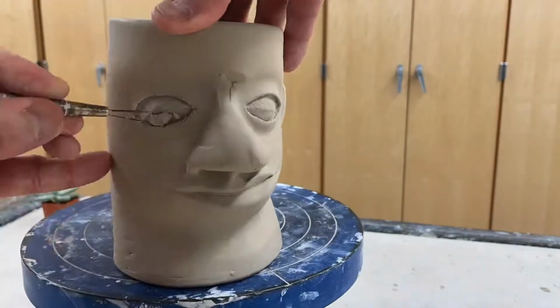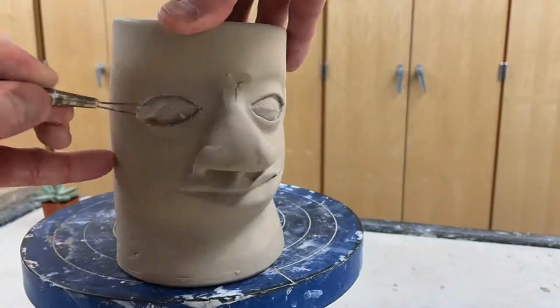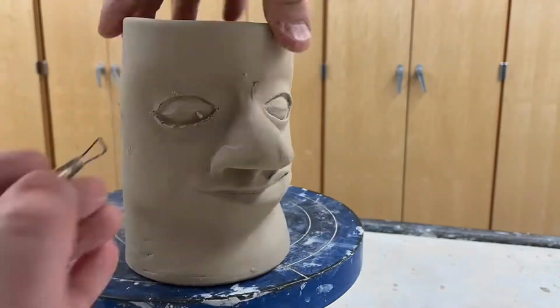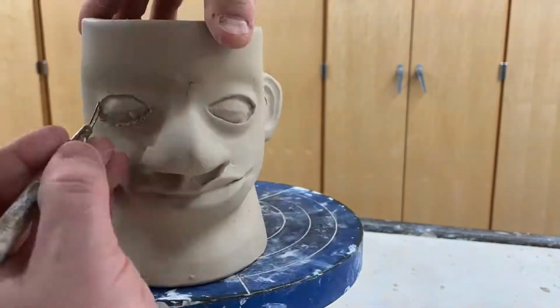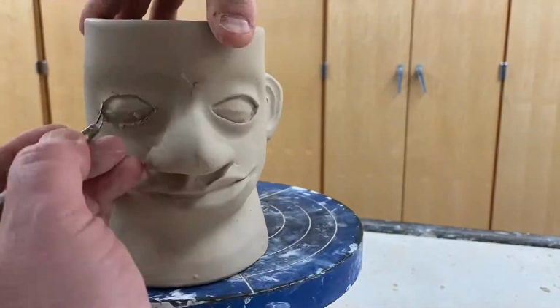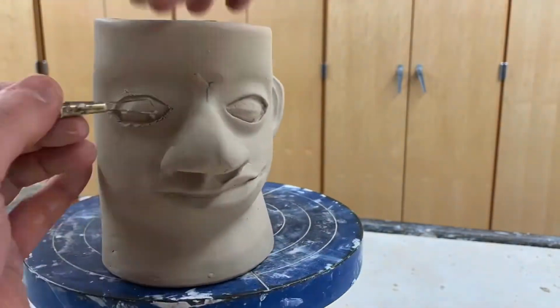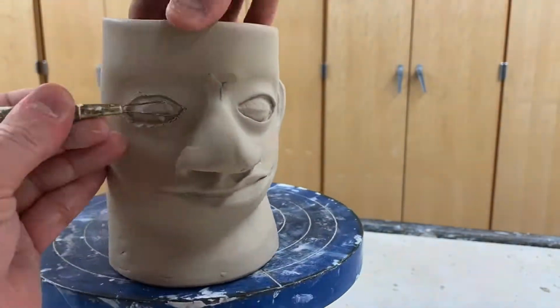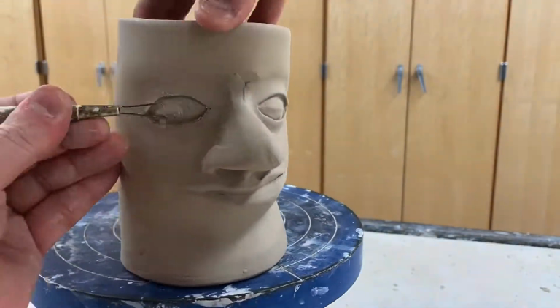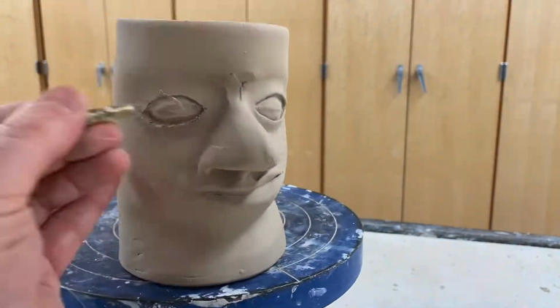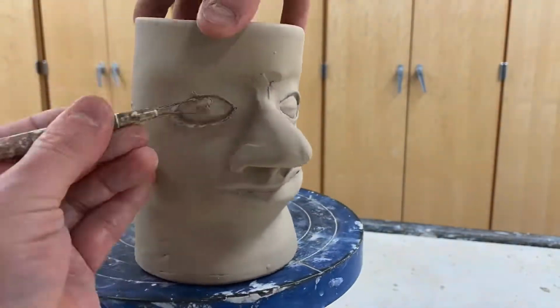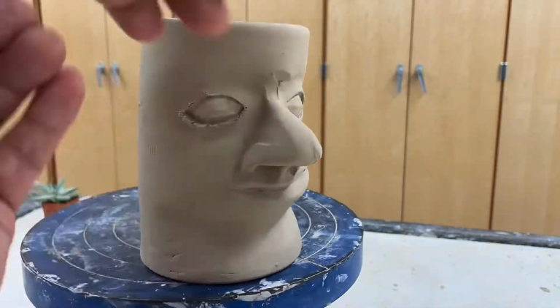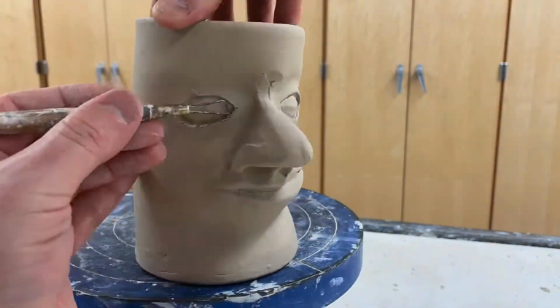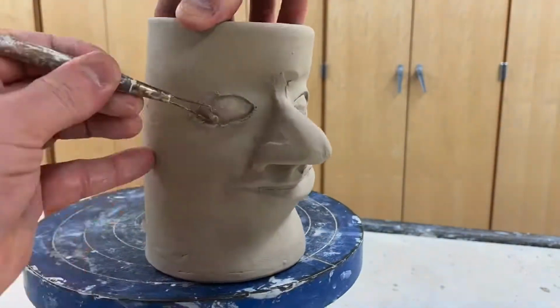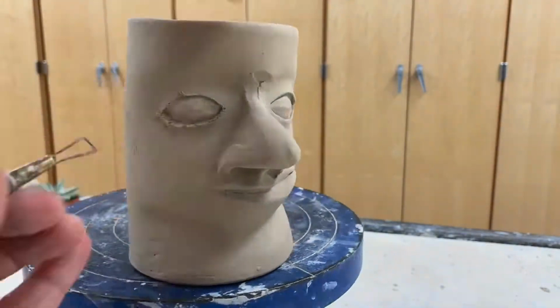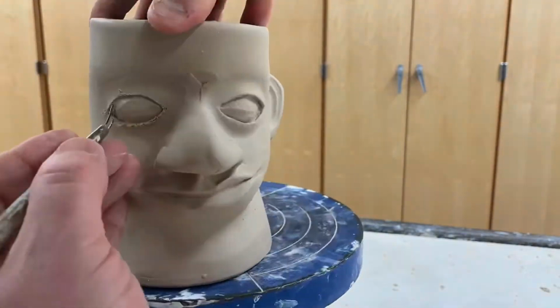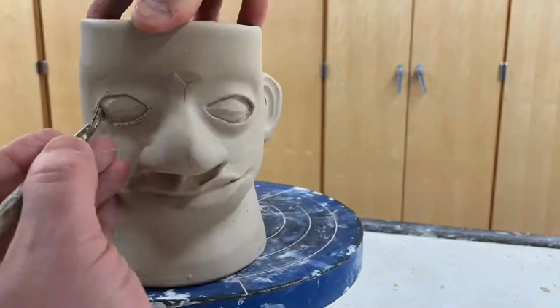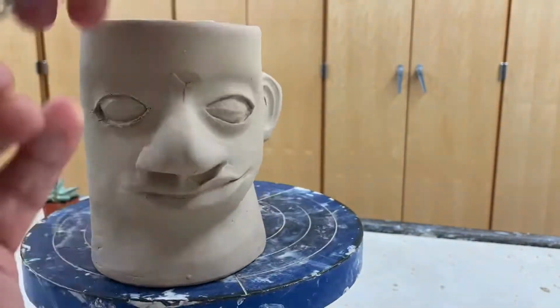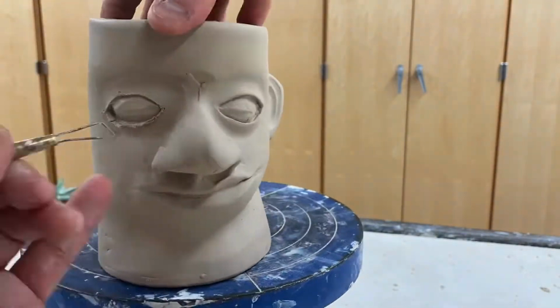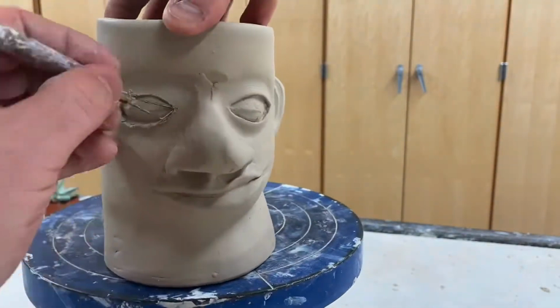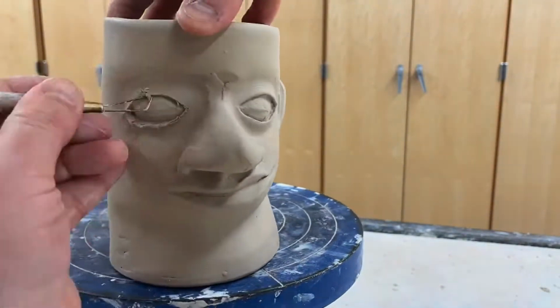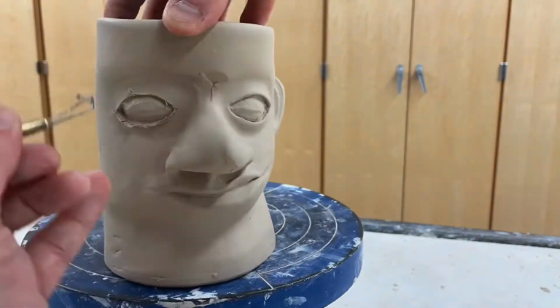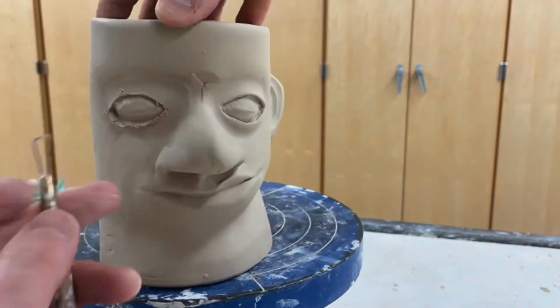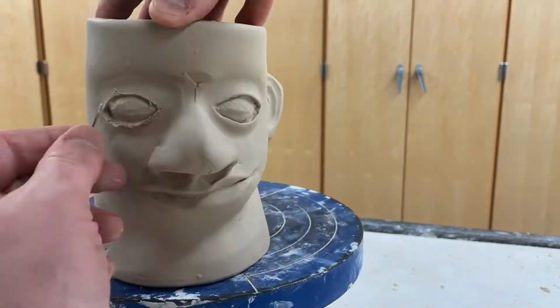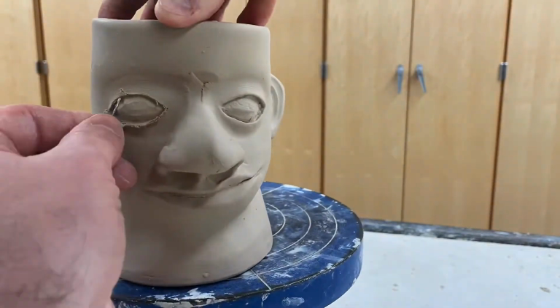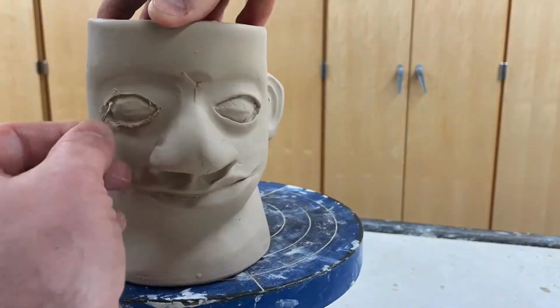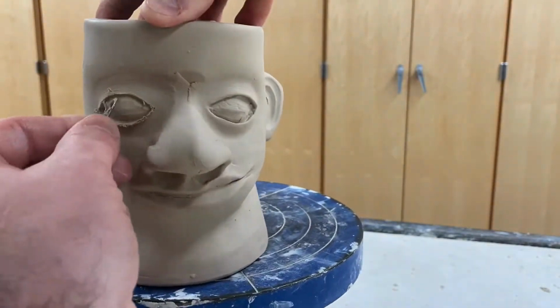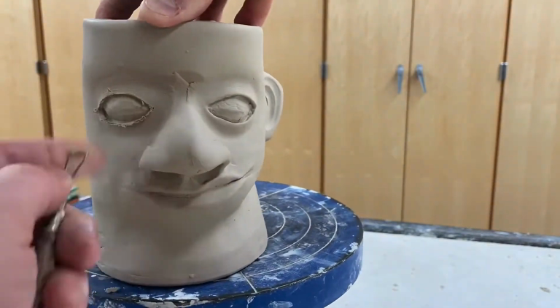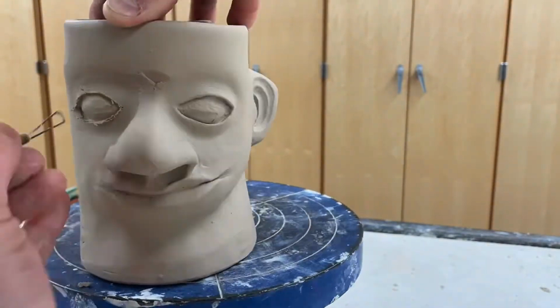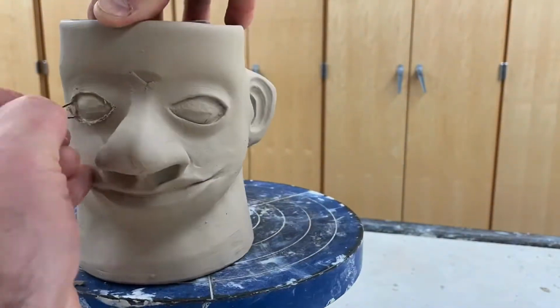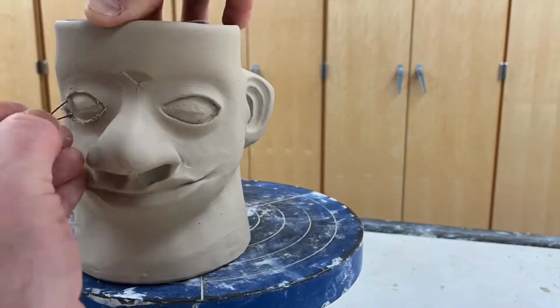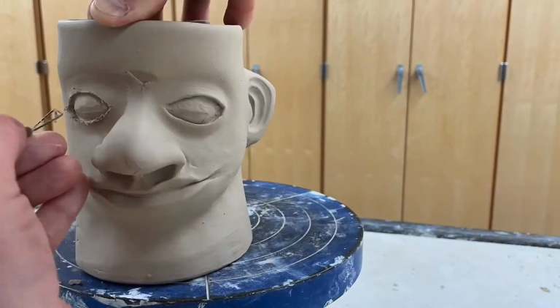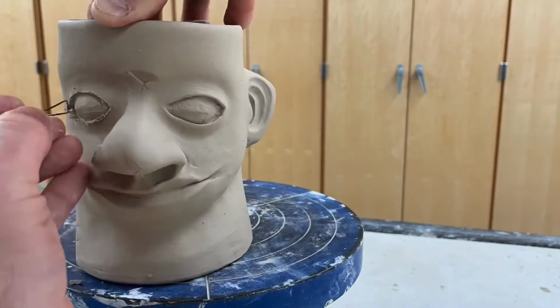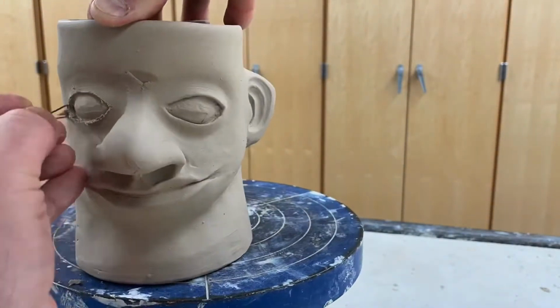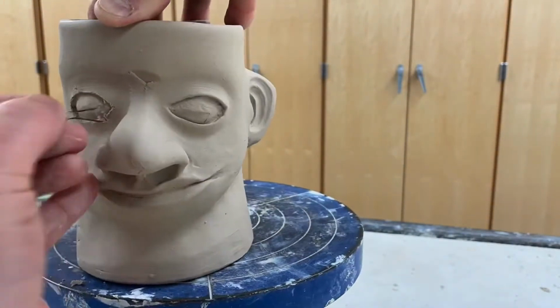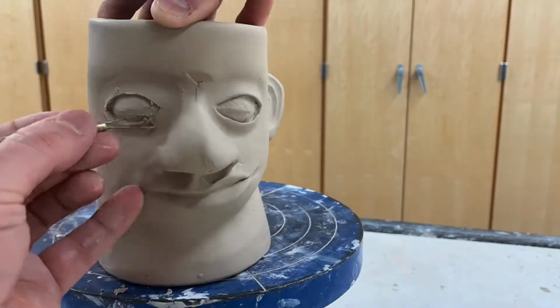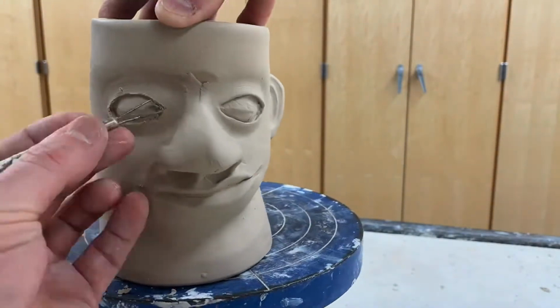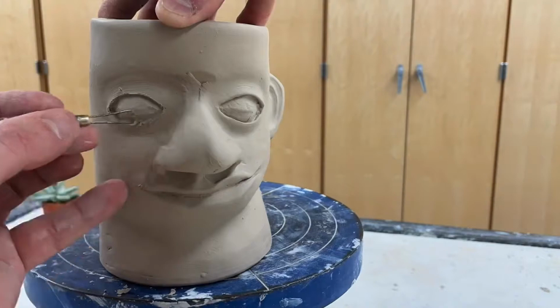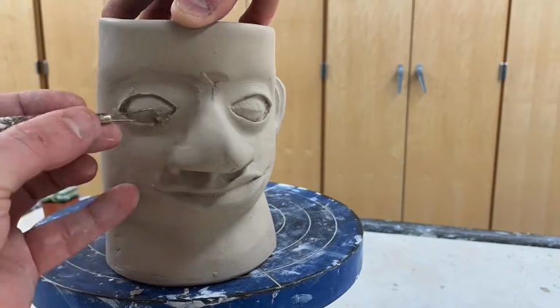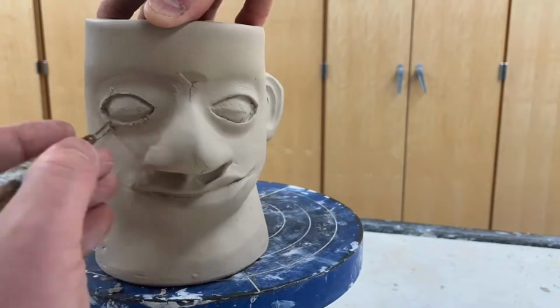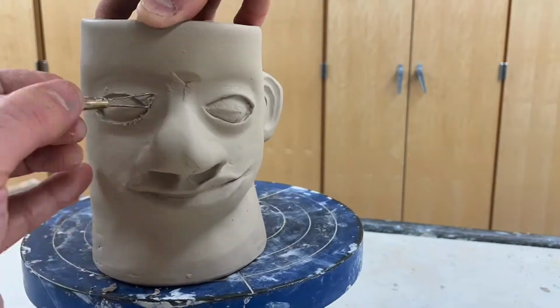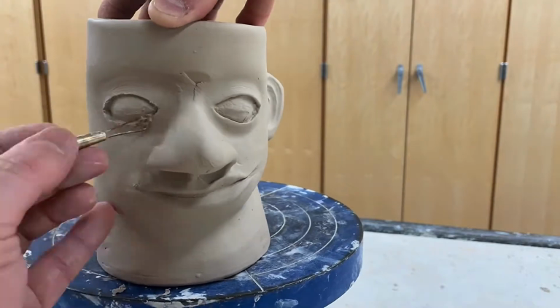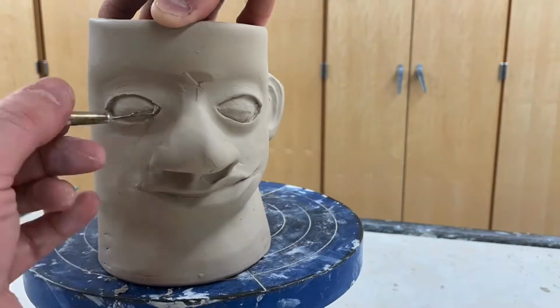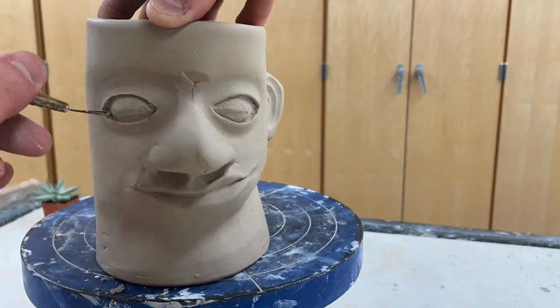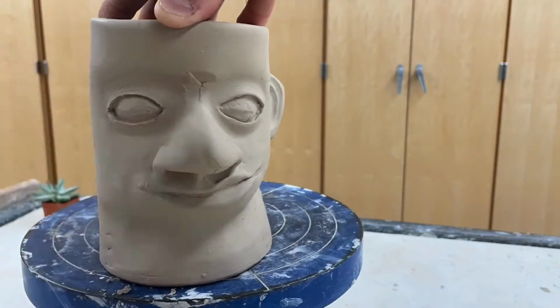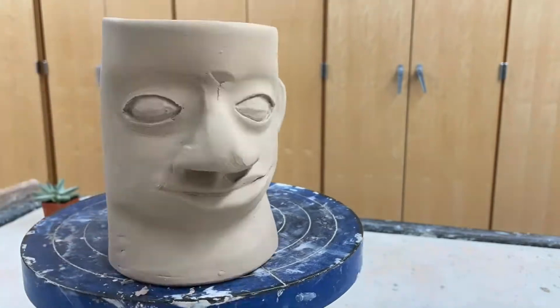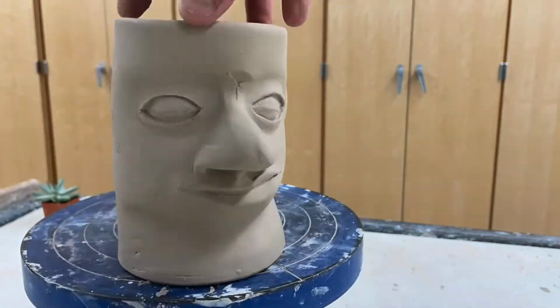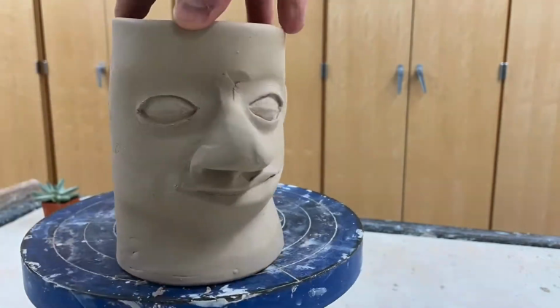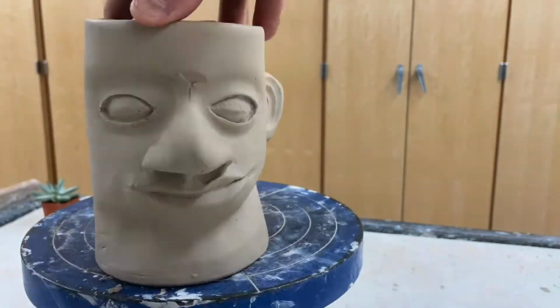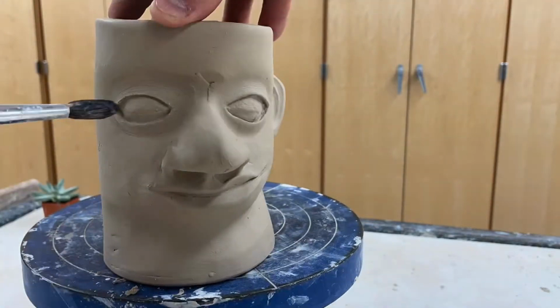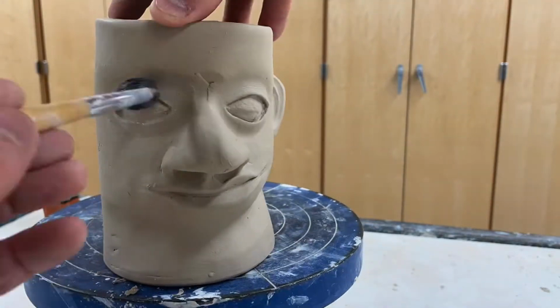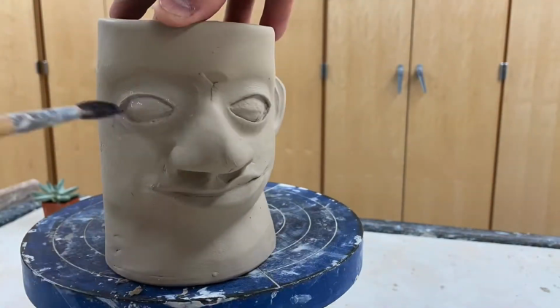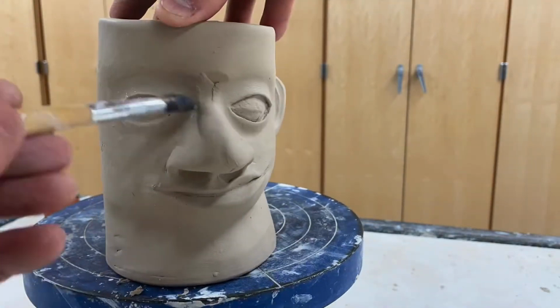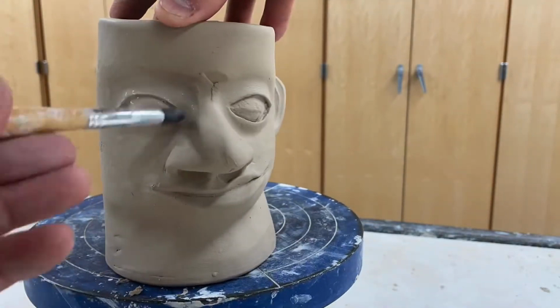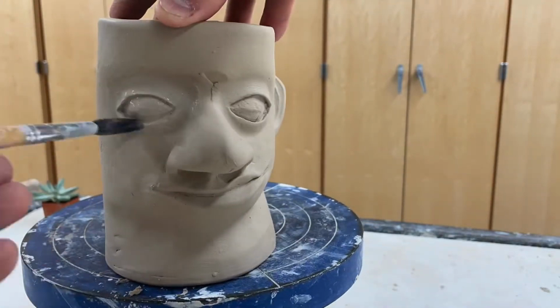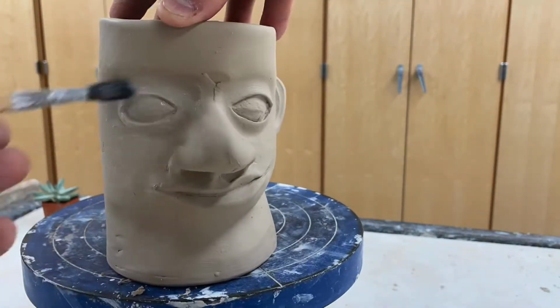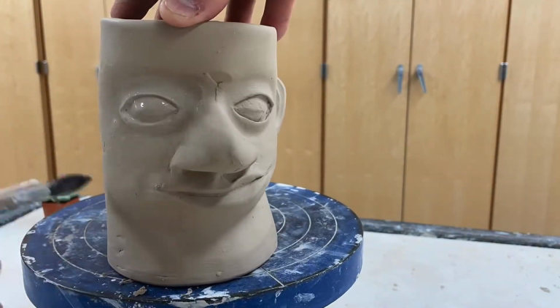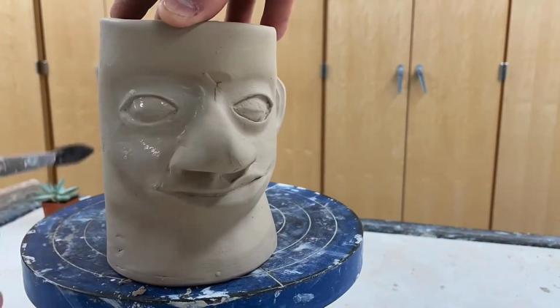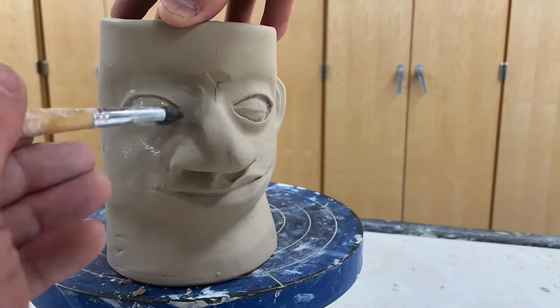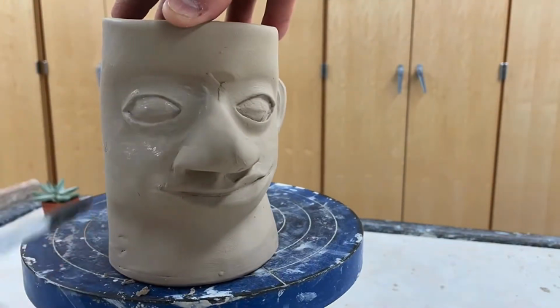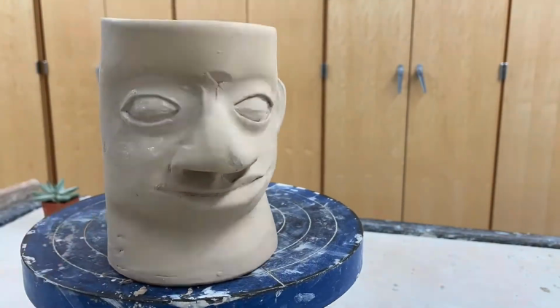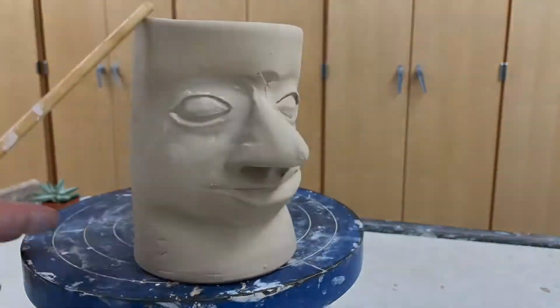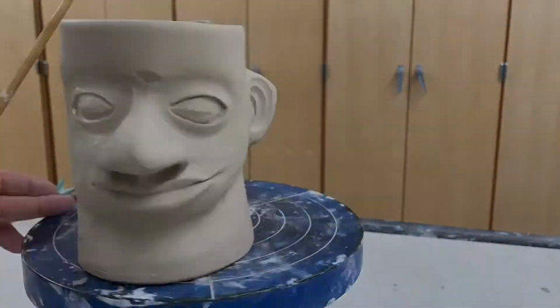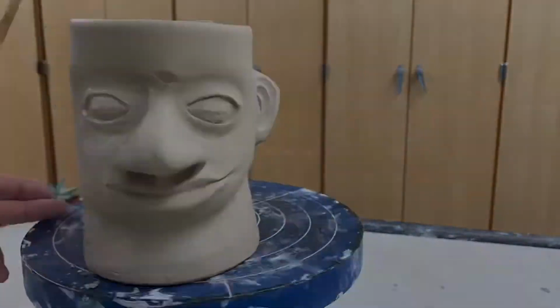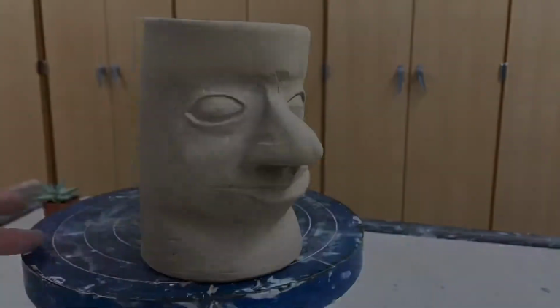And when I'm done, I go over it lastly with a wet paintbrush to smooth out any little boogers and odds.